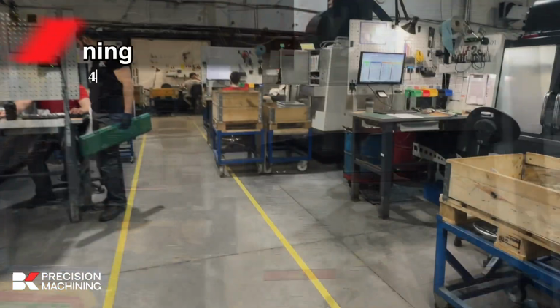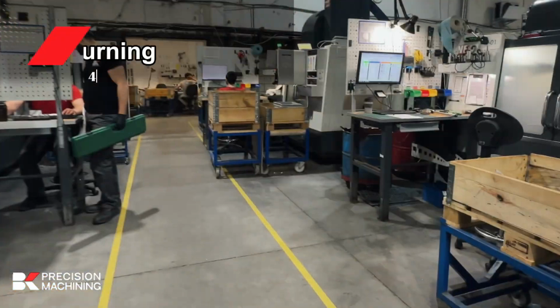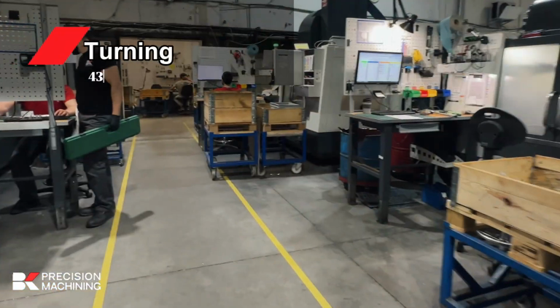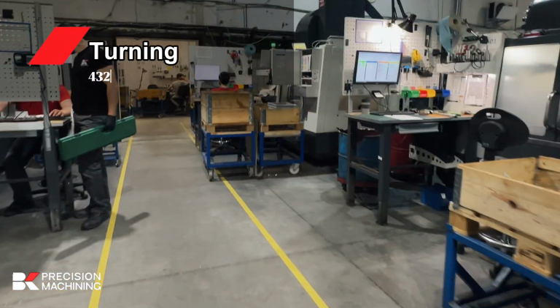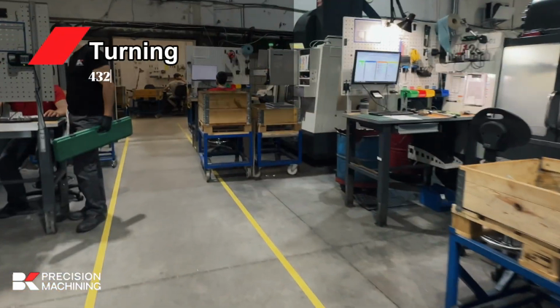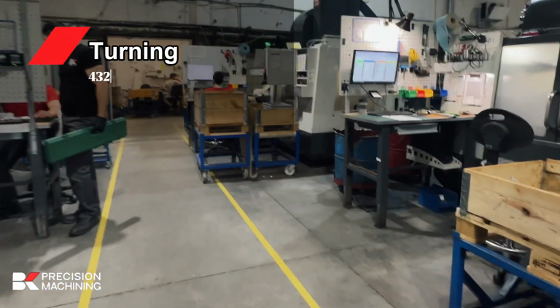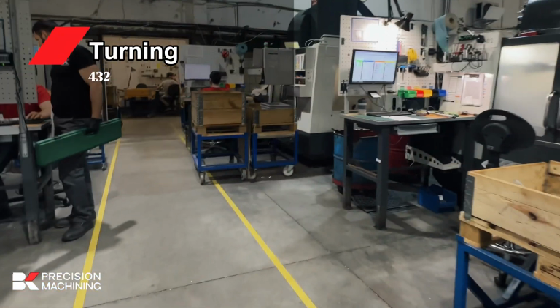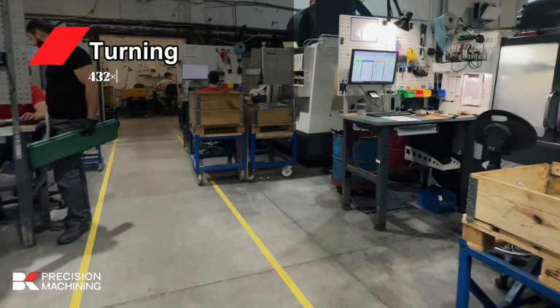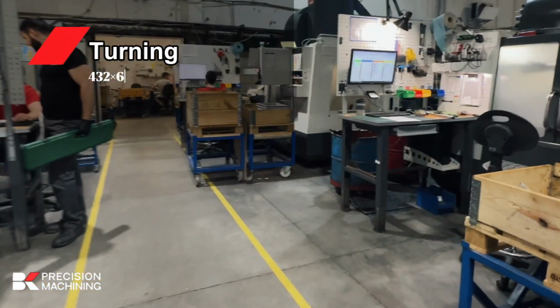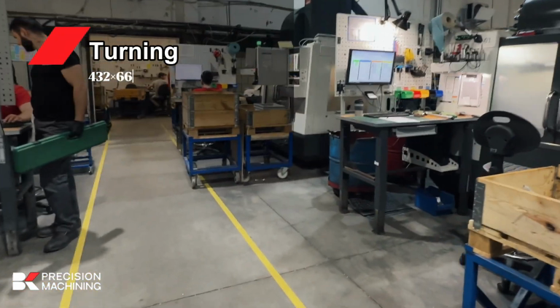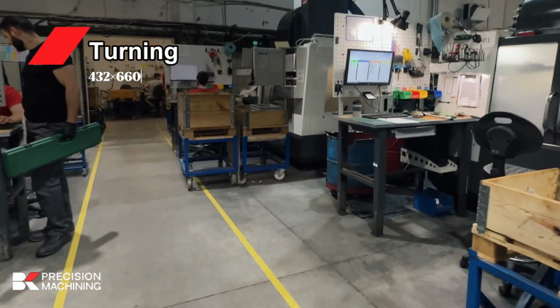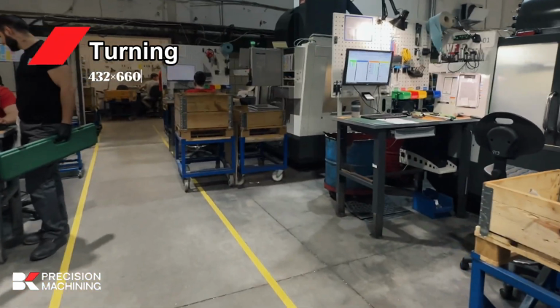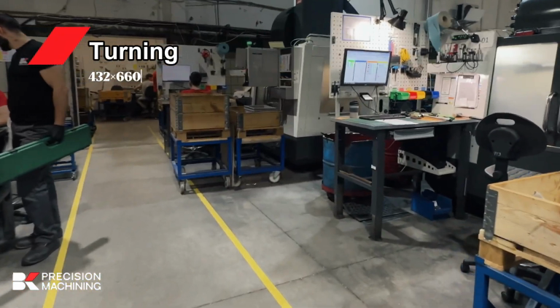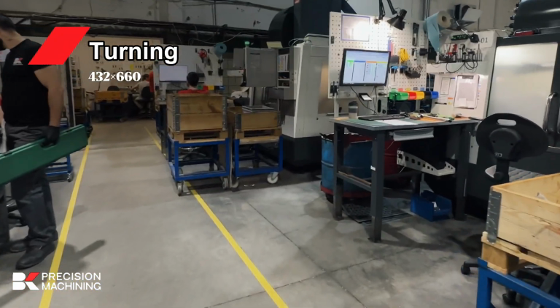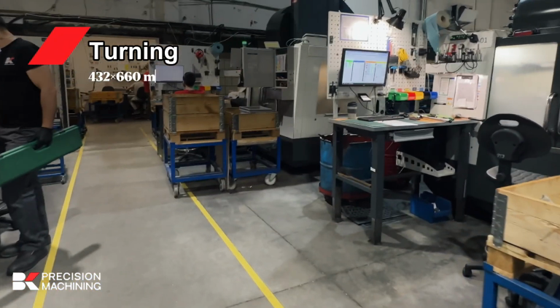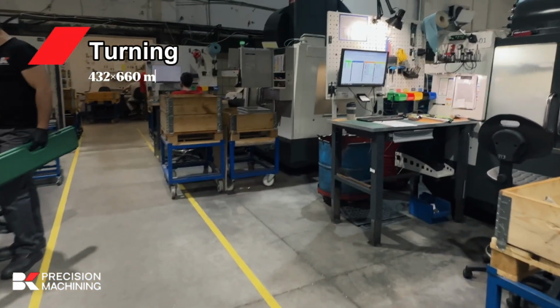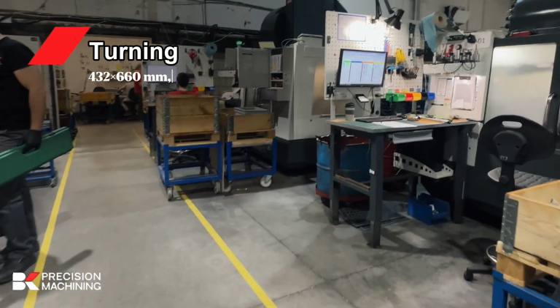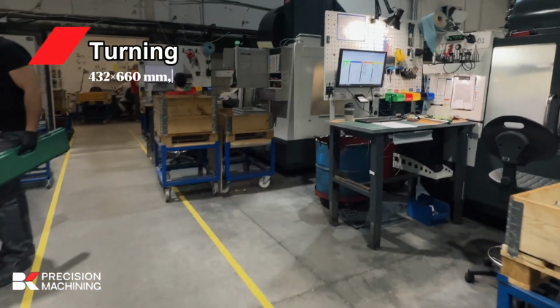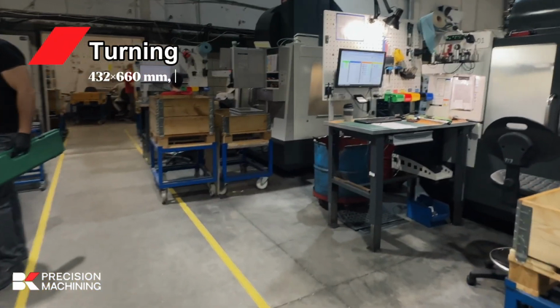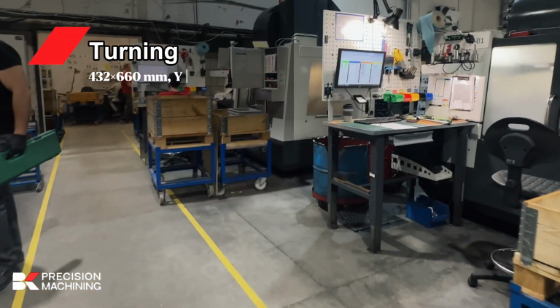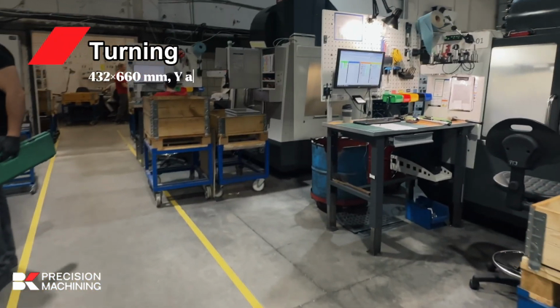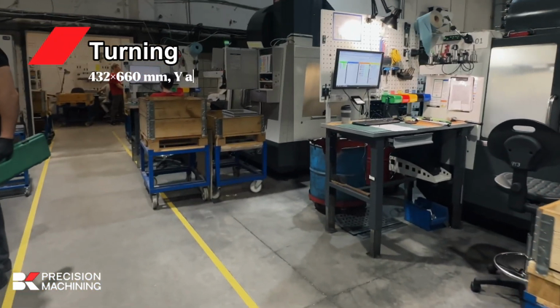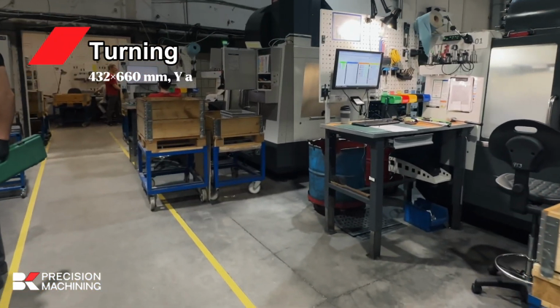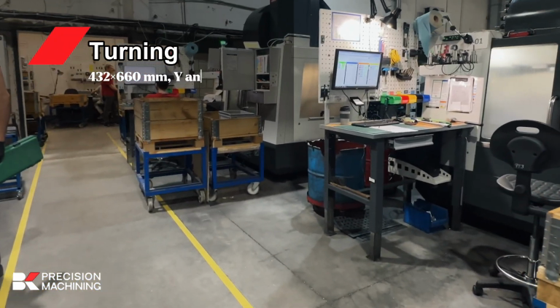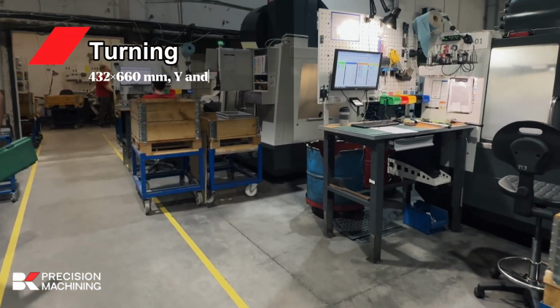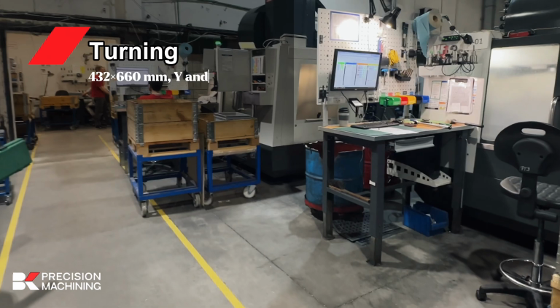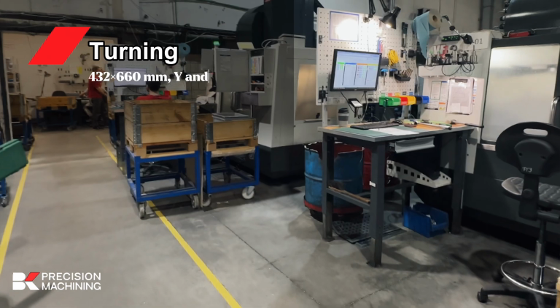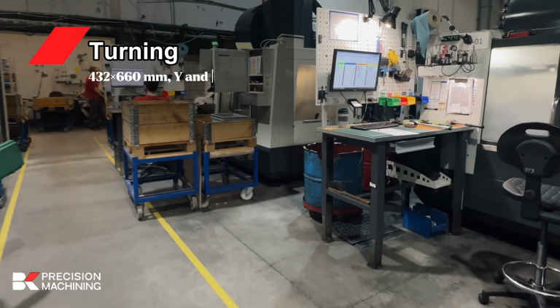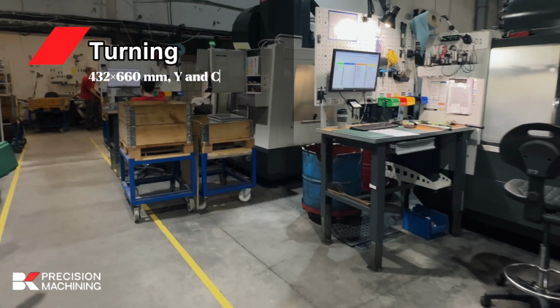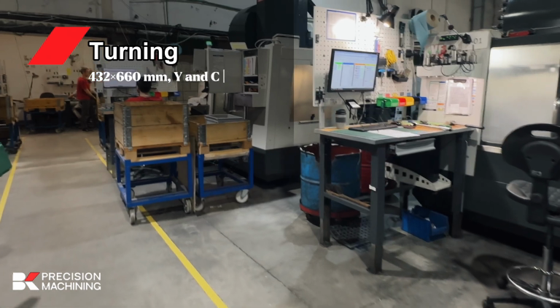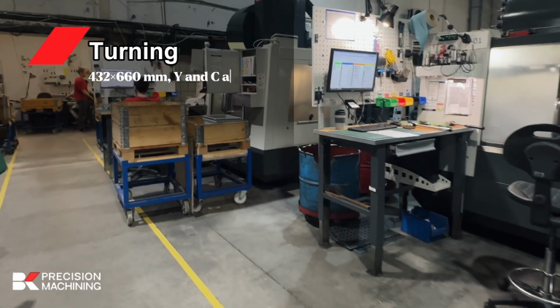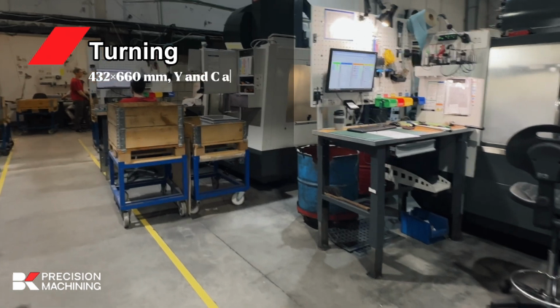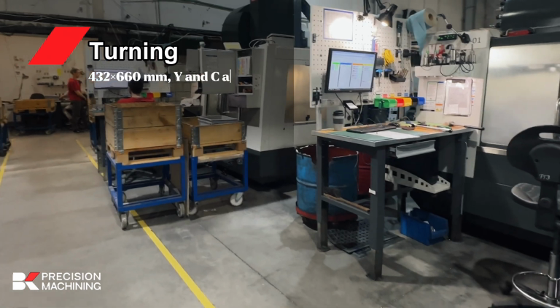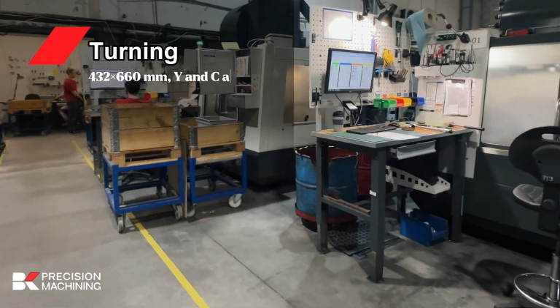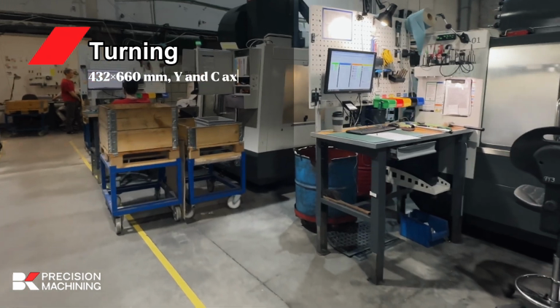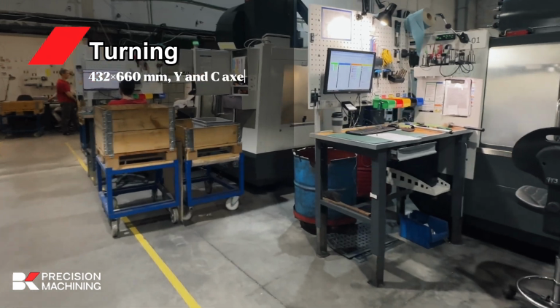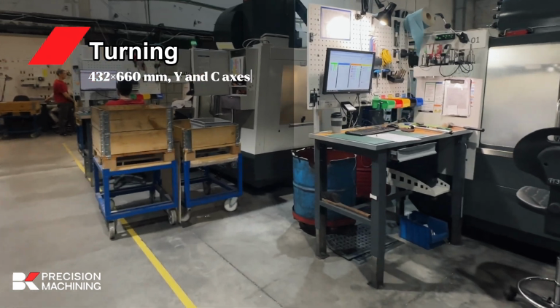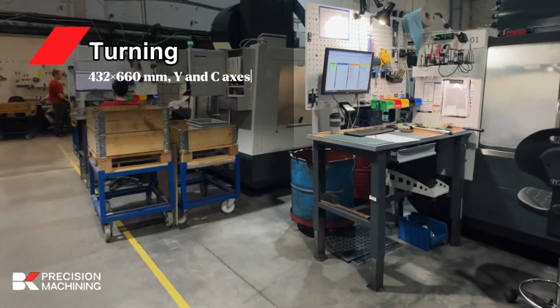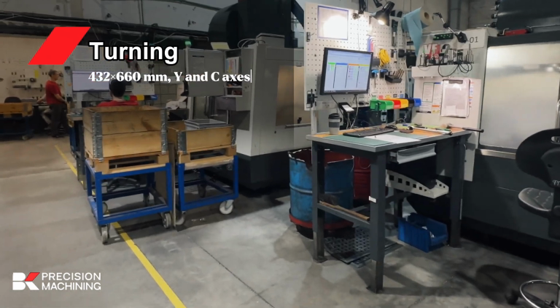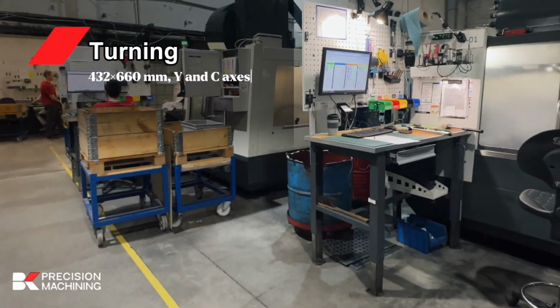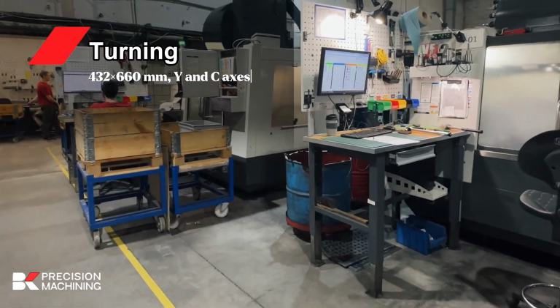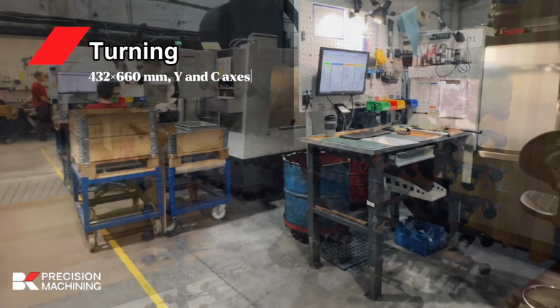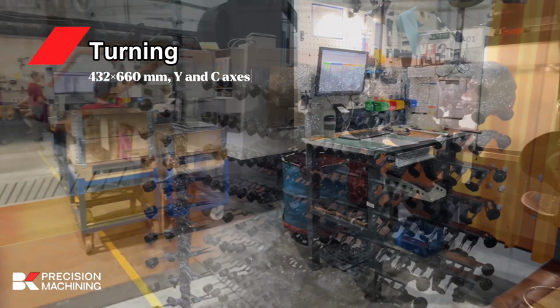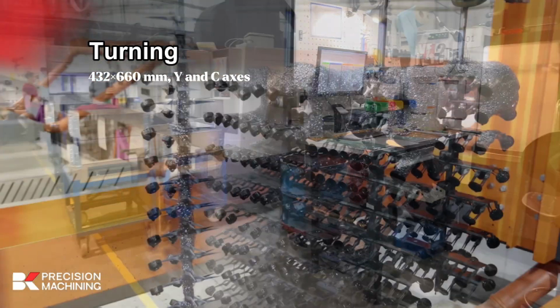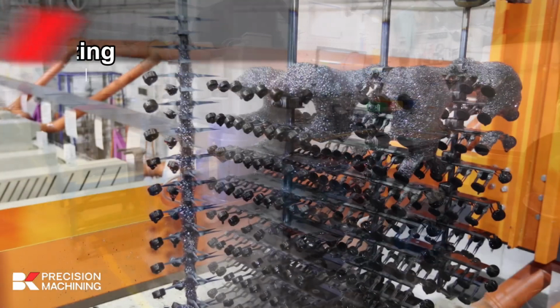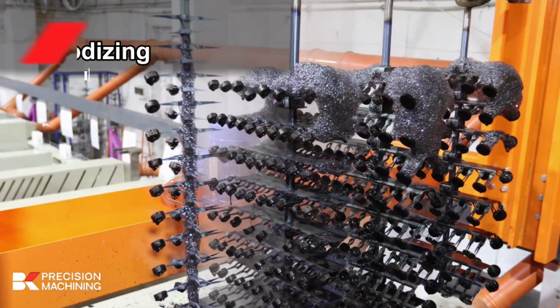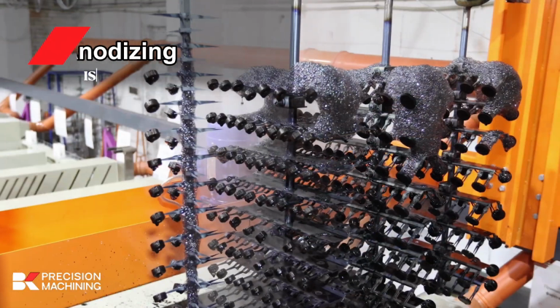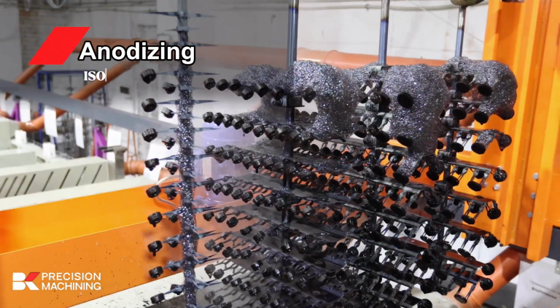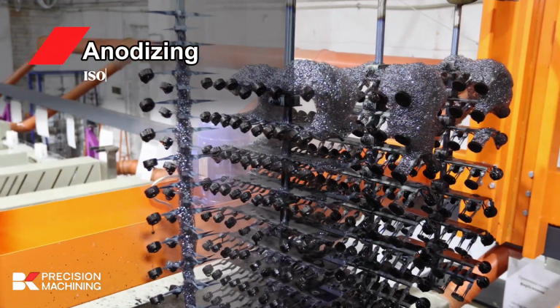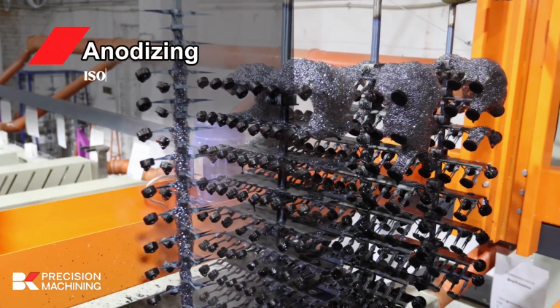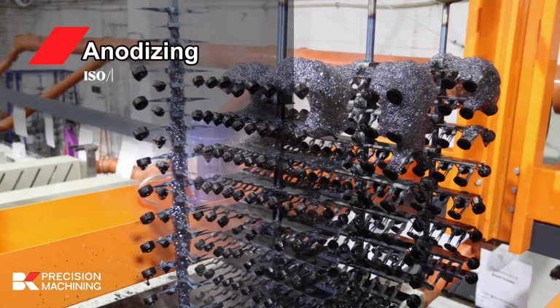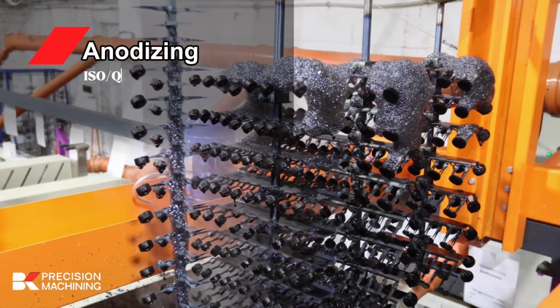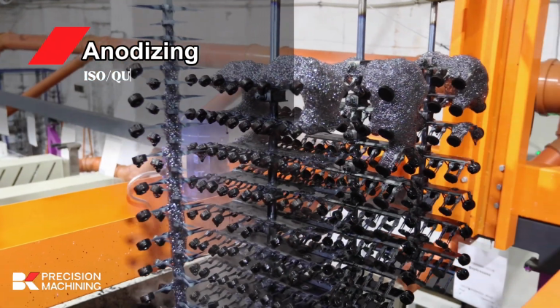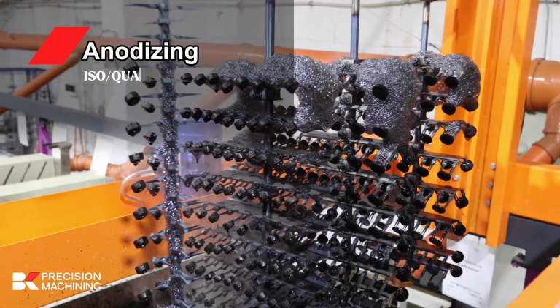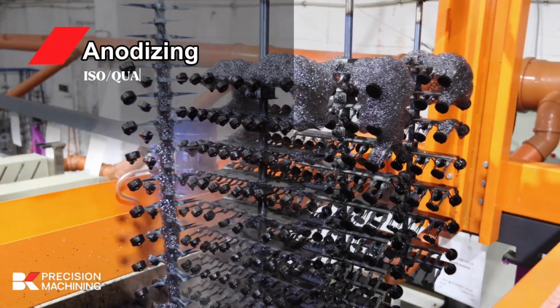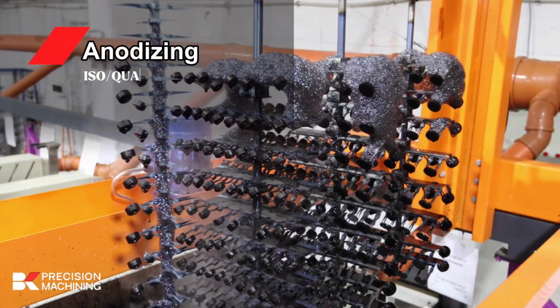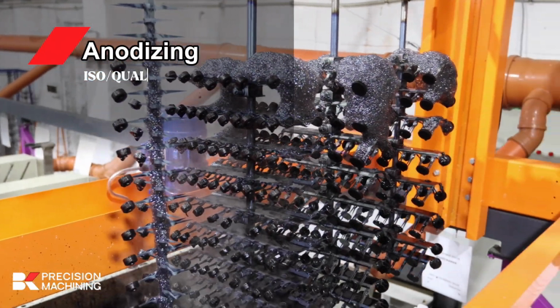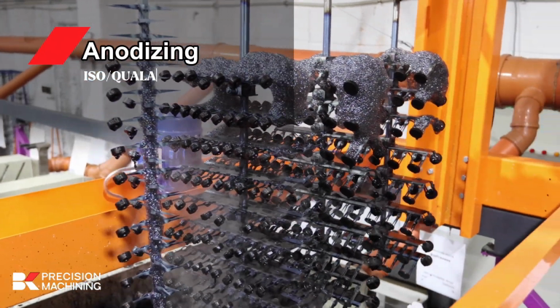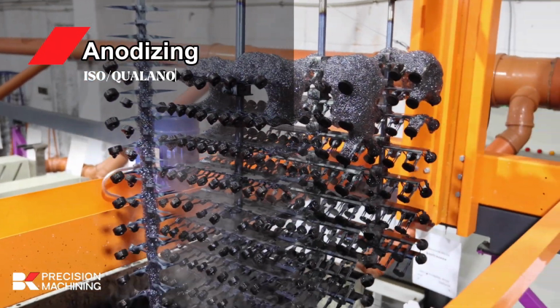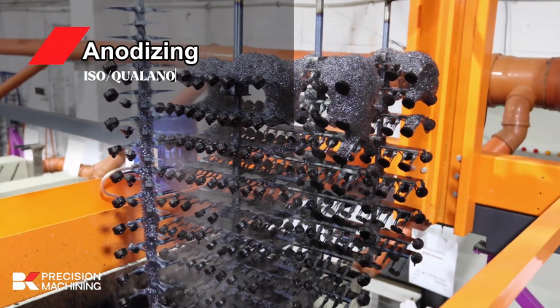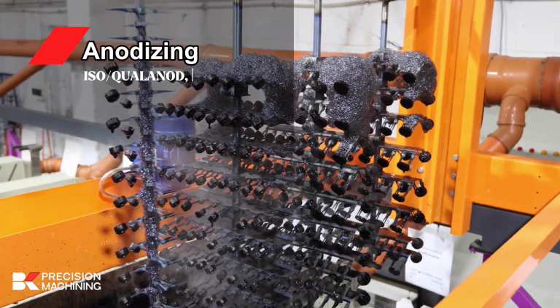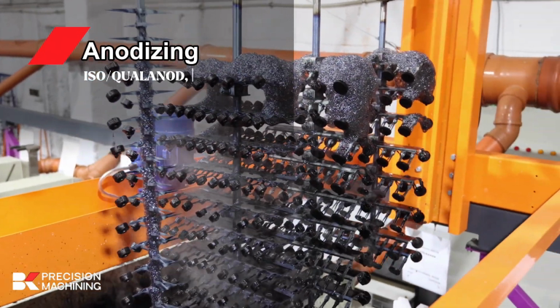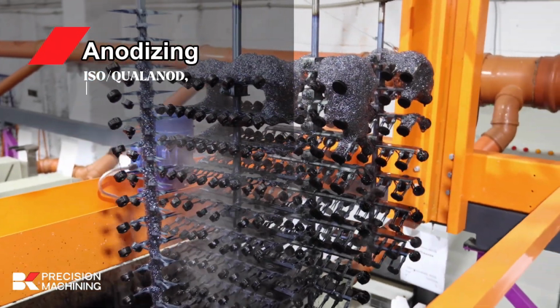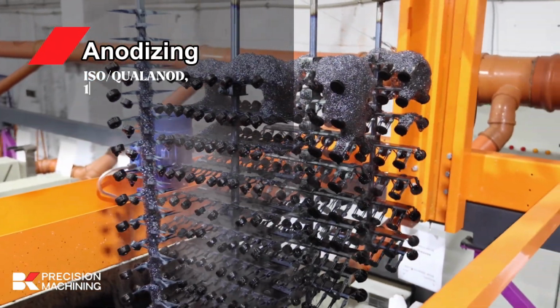Turning: 432 by 660 millimeters, Y and C-axis. Anodizing line: ISO quality, 1,400 by 450 by 800 millimeters.